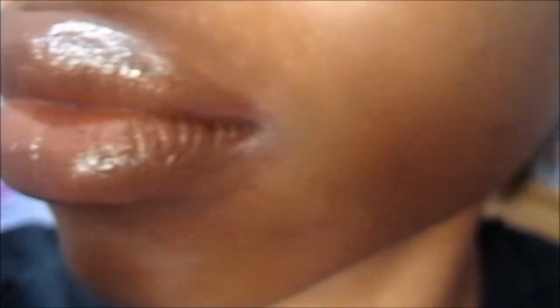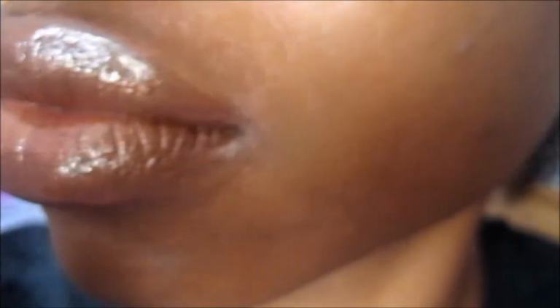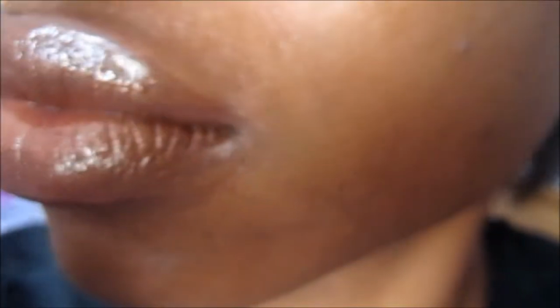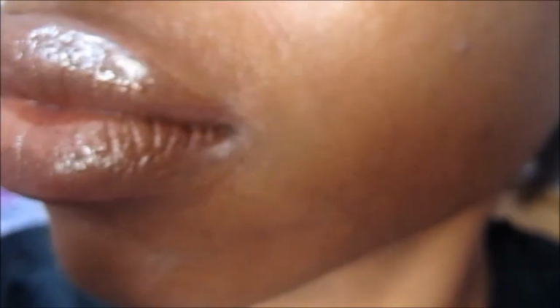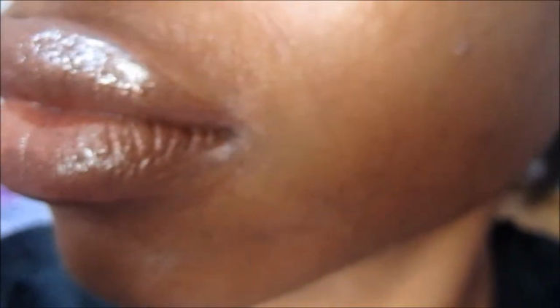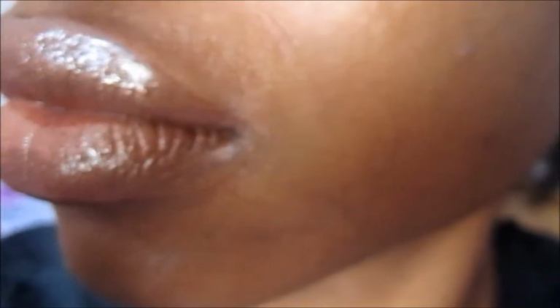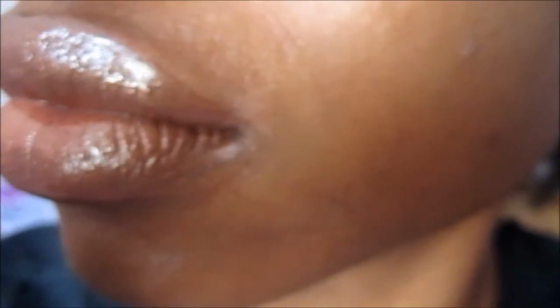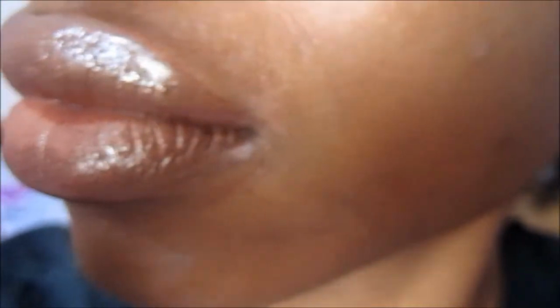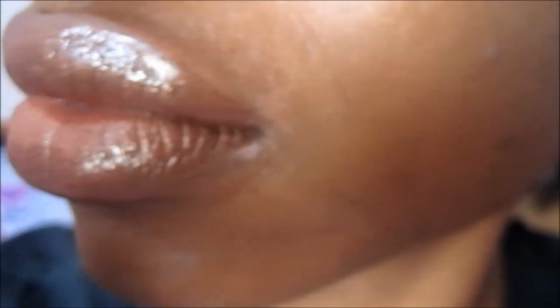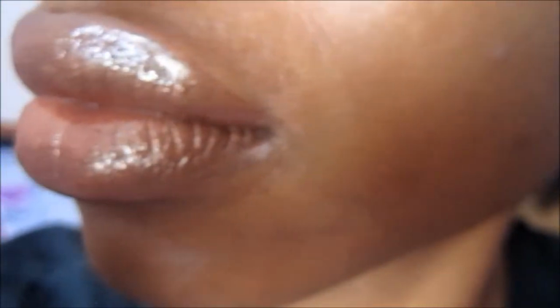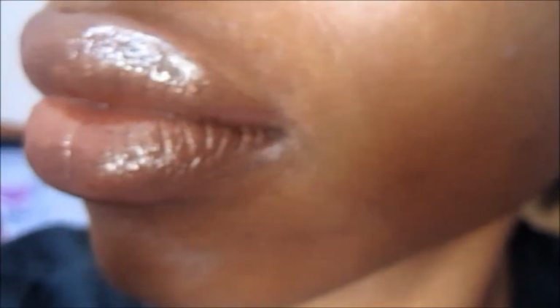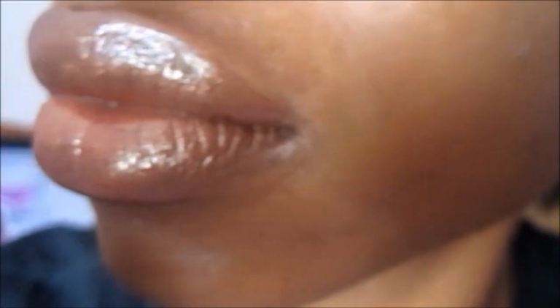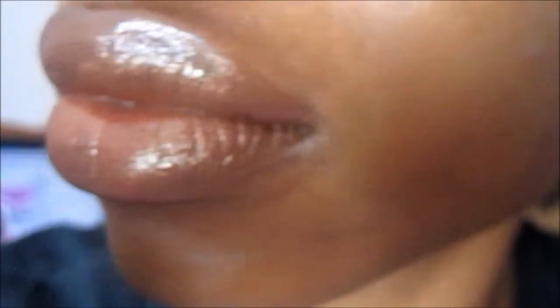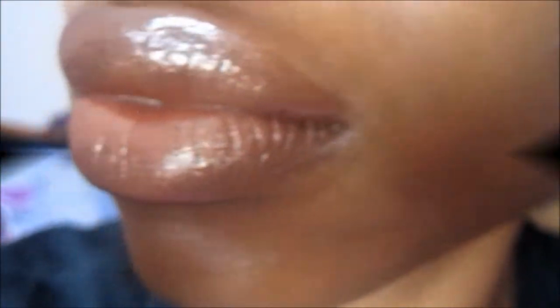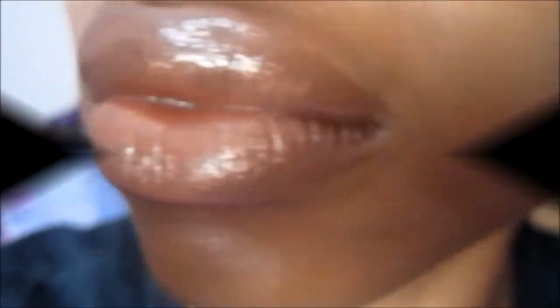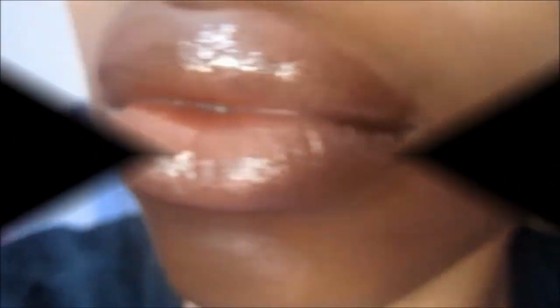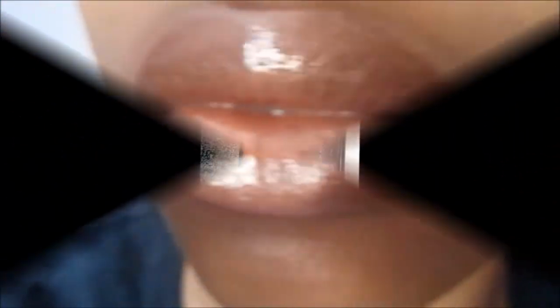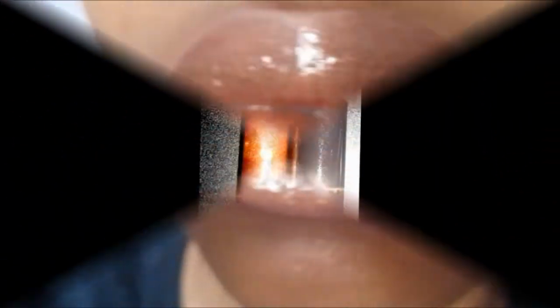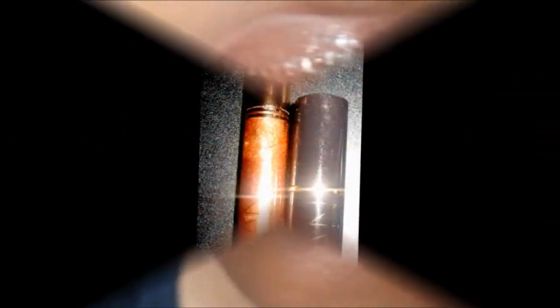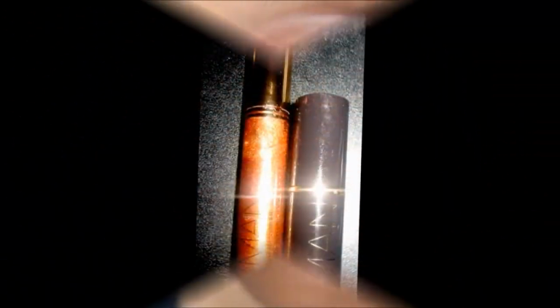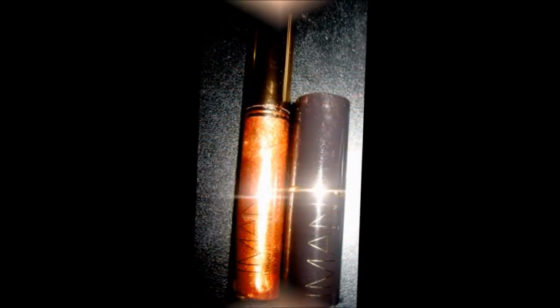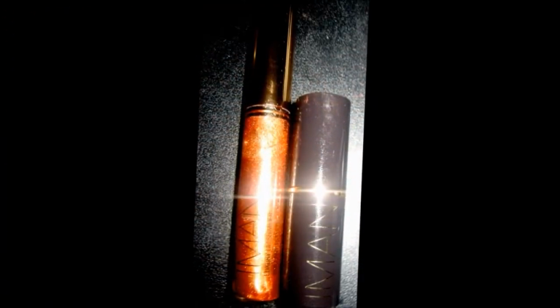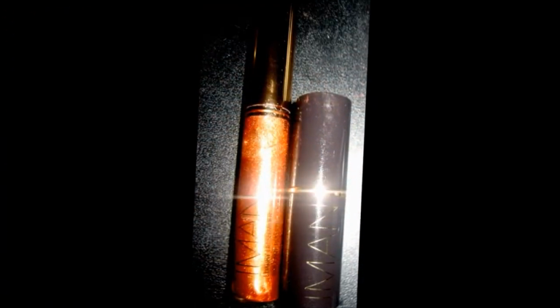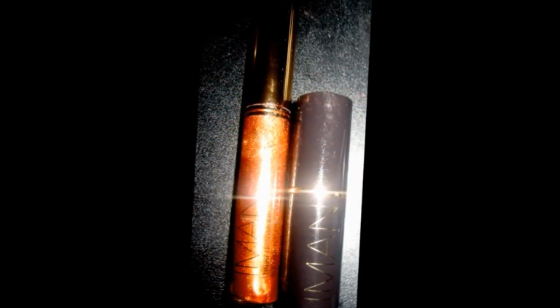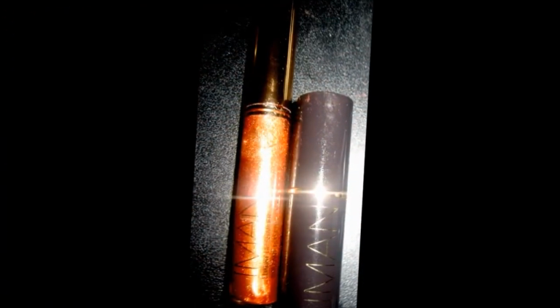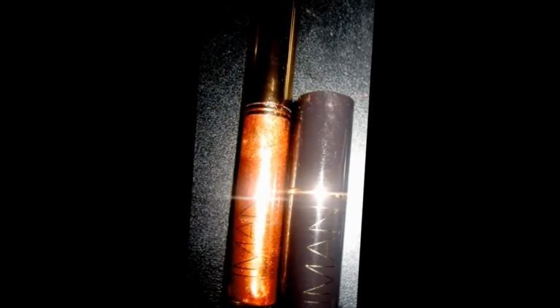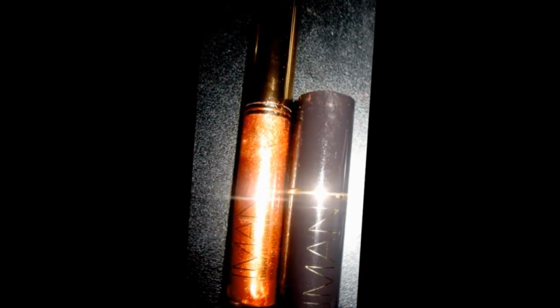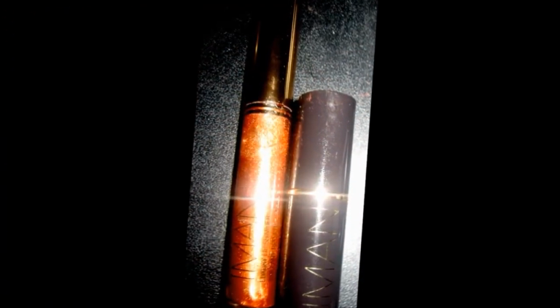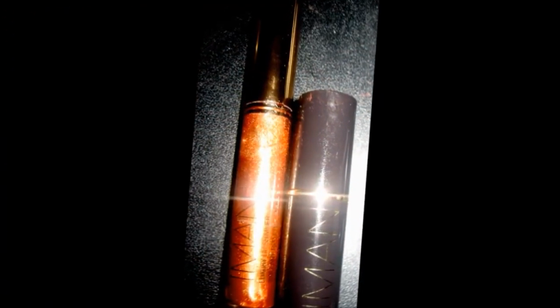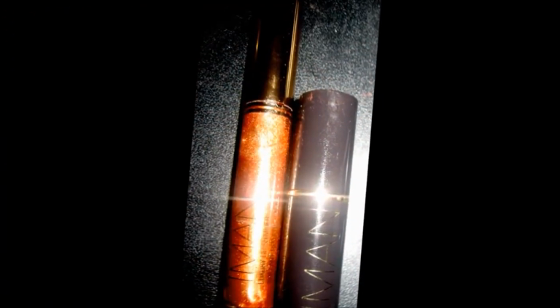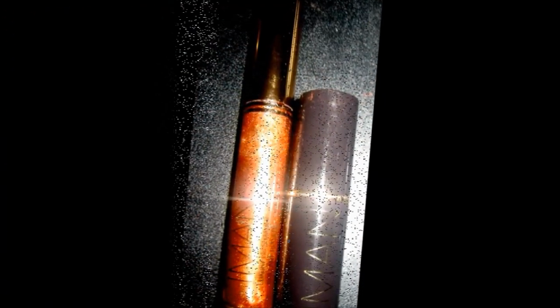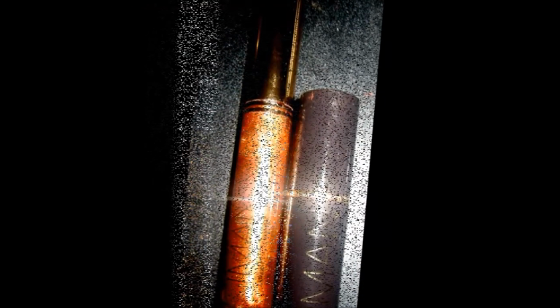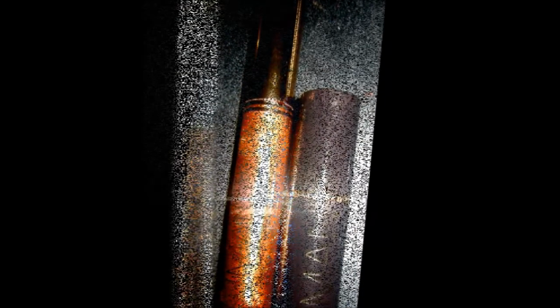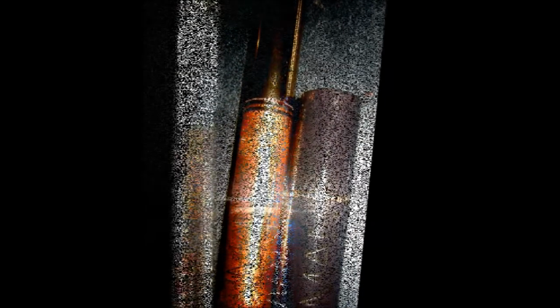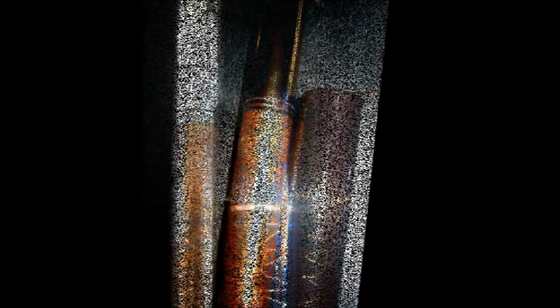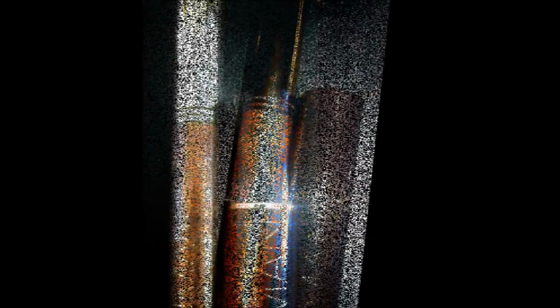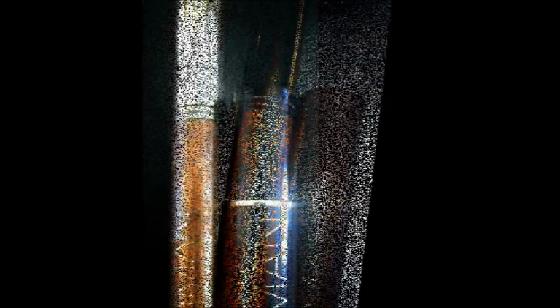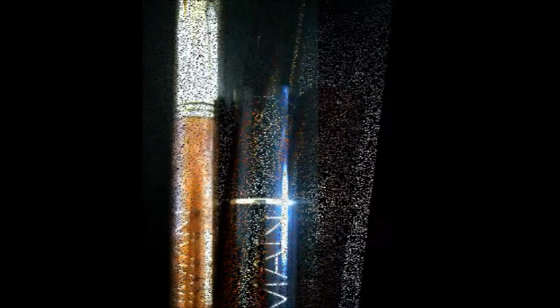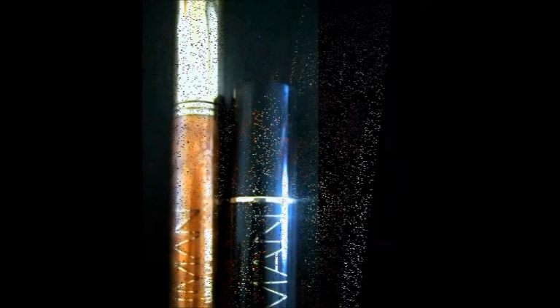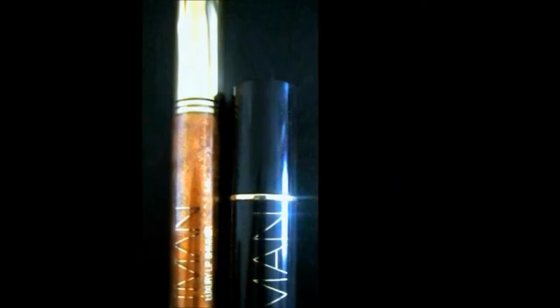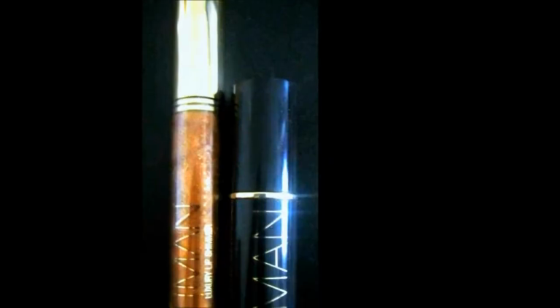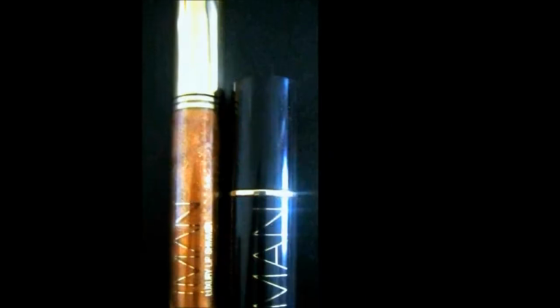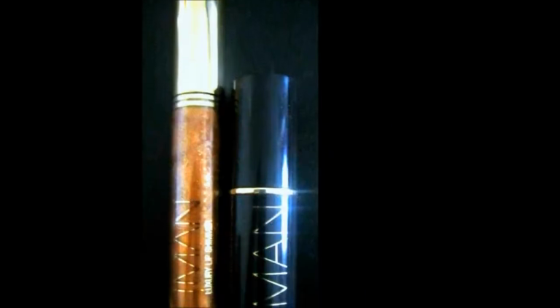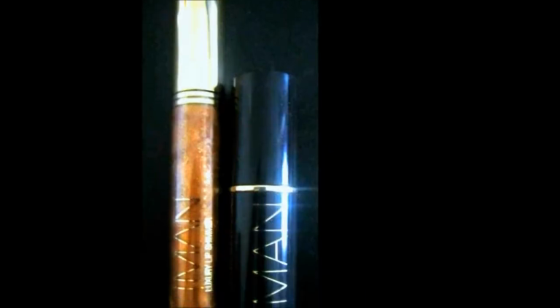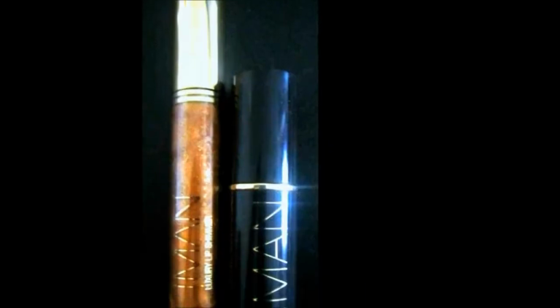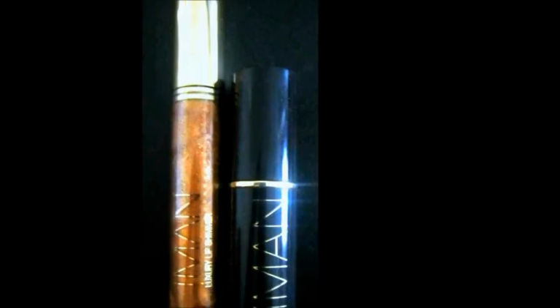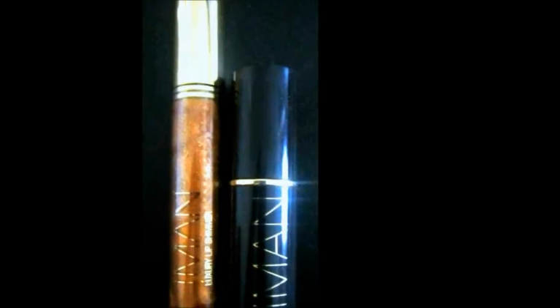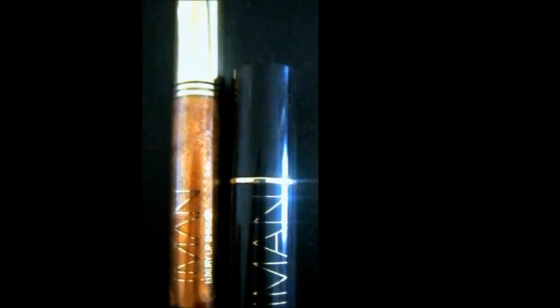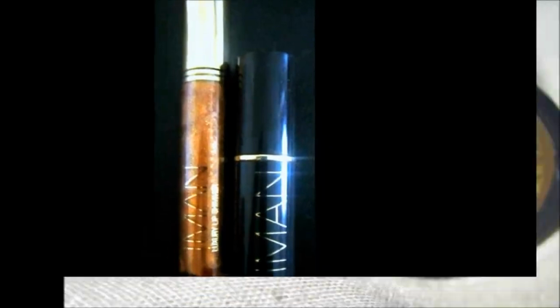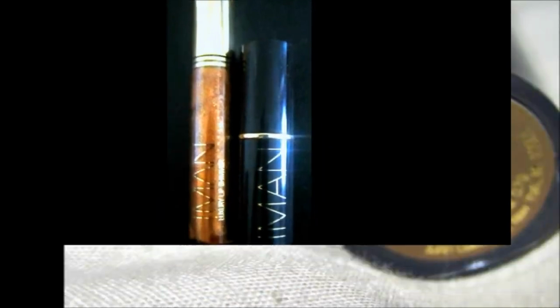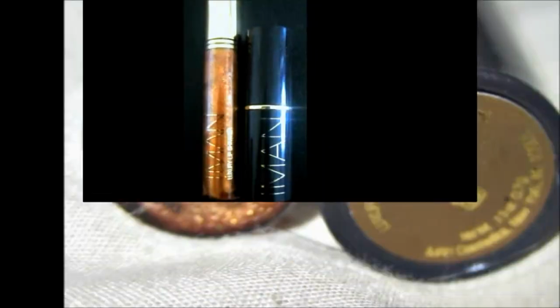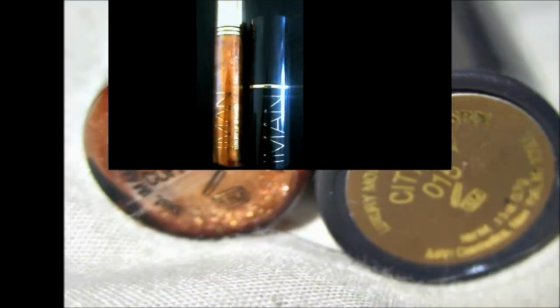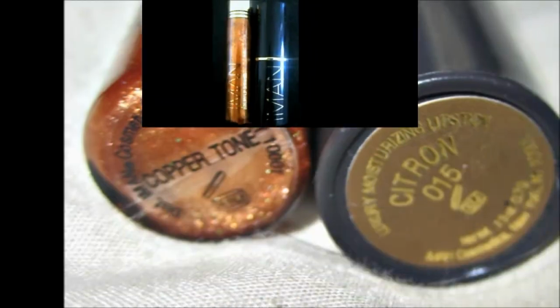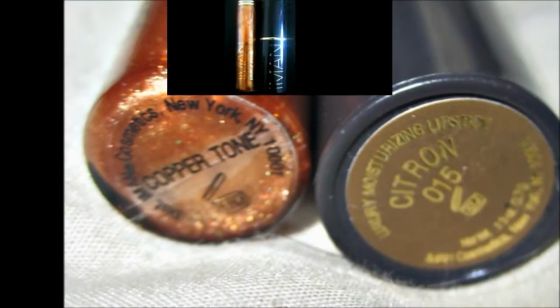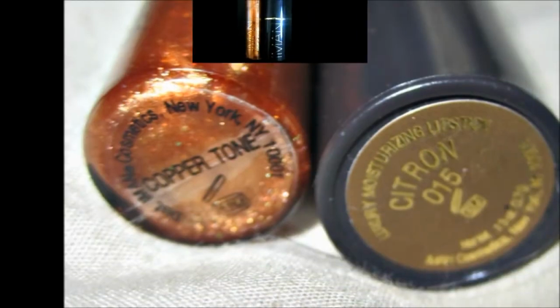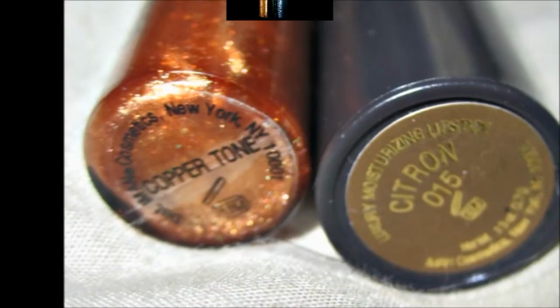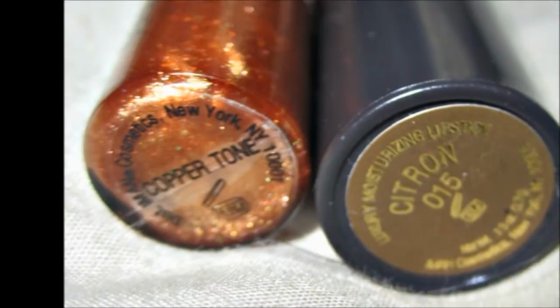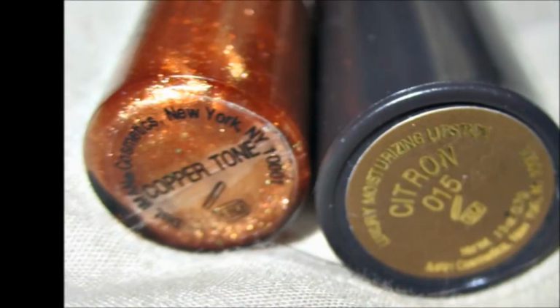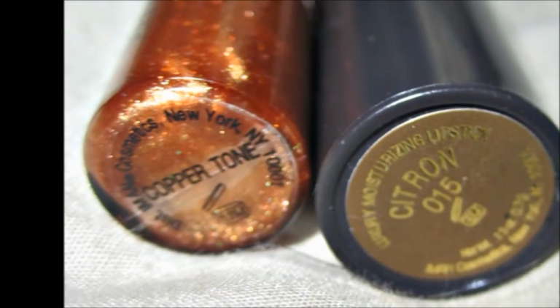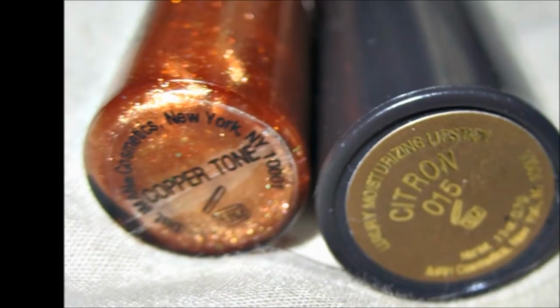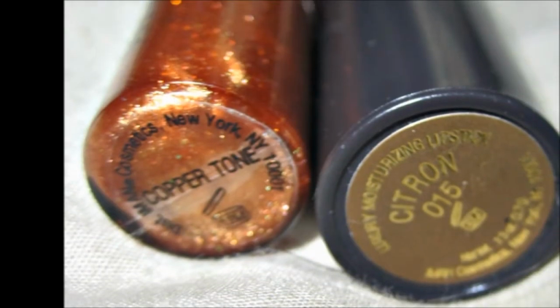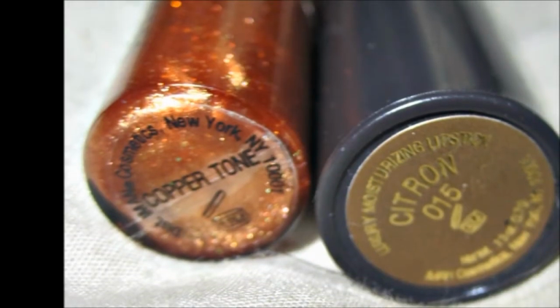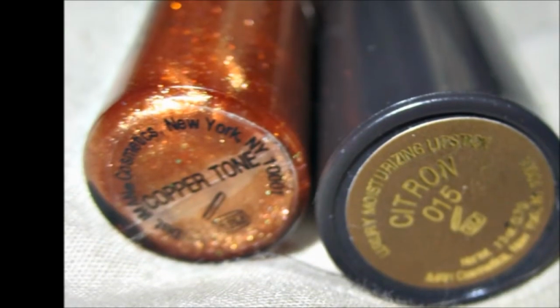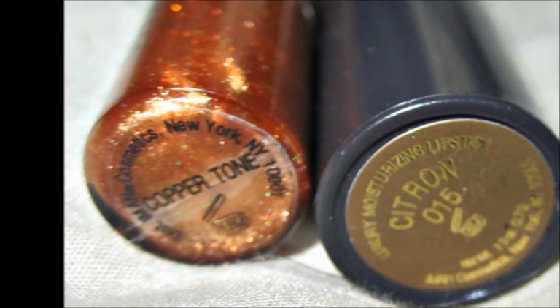Have fun with these neutral shades. You can find them at your local Walgreens, Walmart, or simply type in imancosmetics.com.